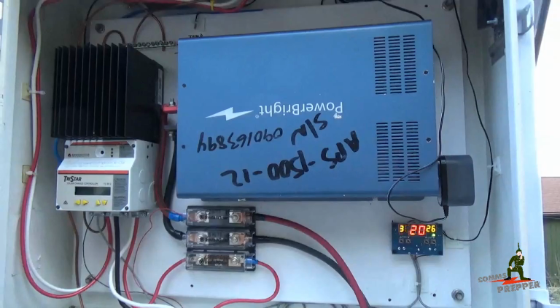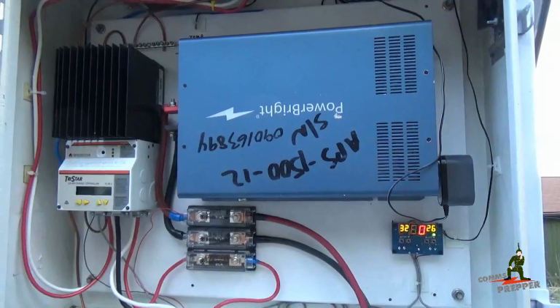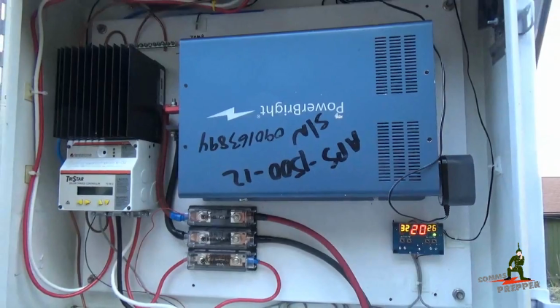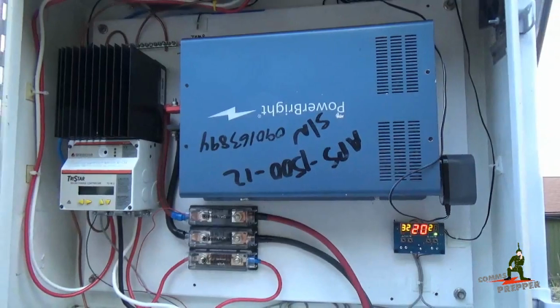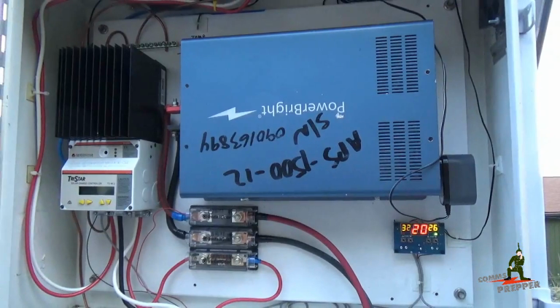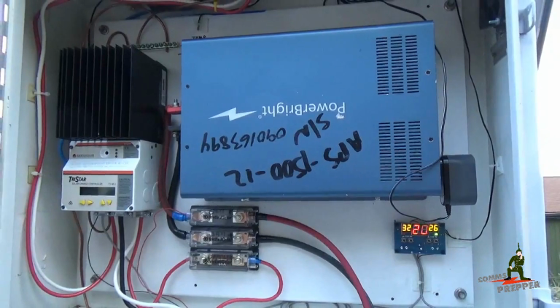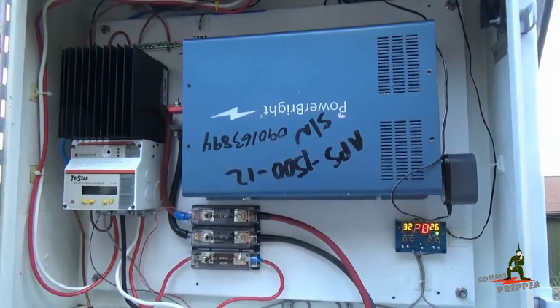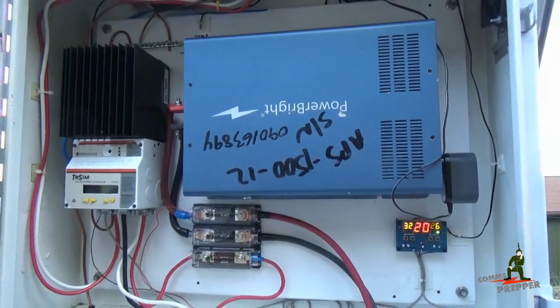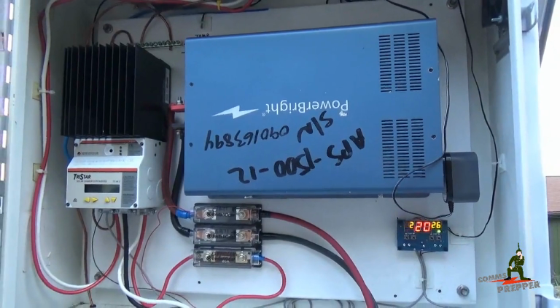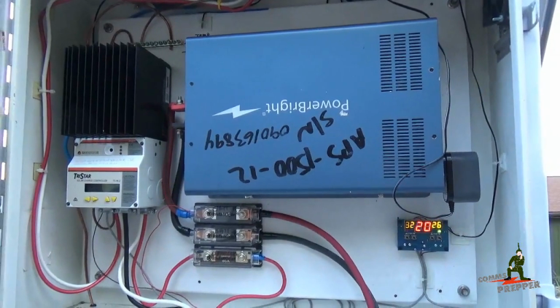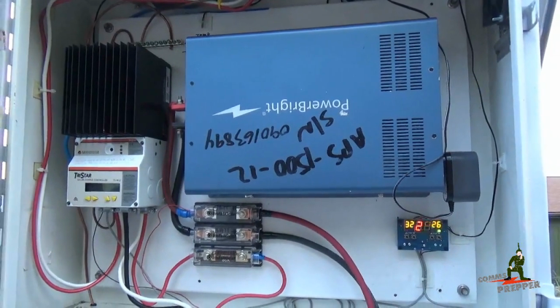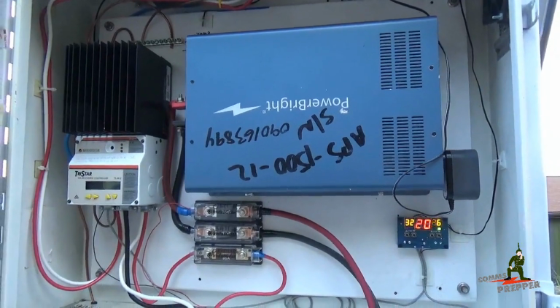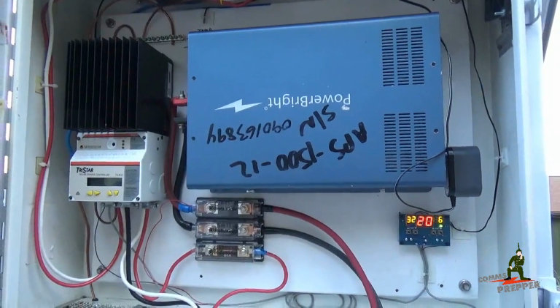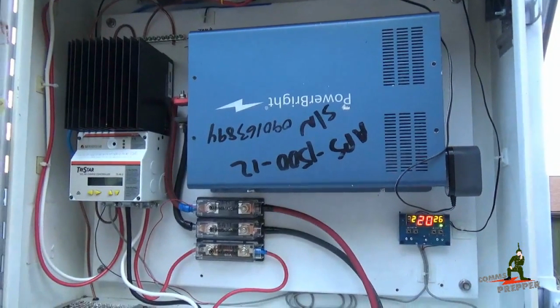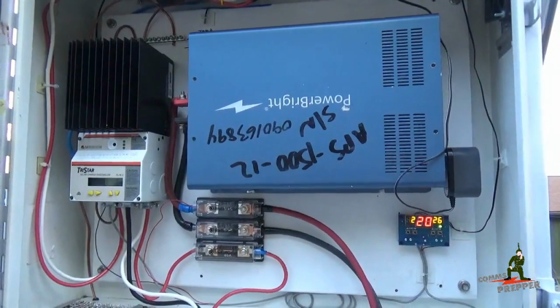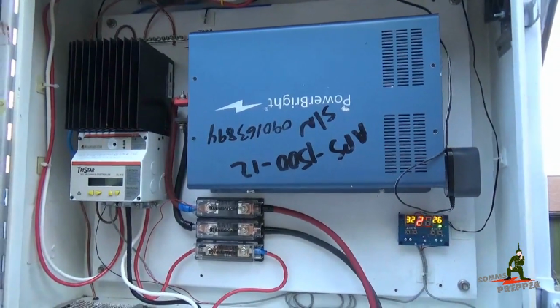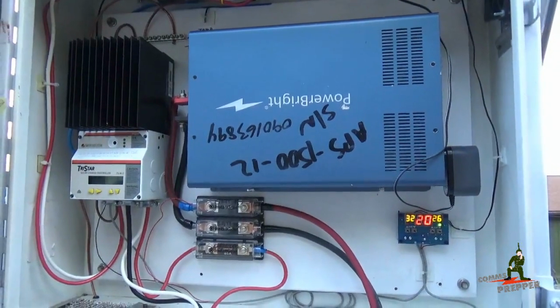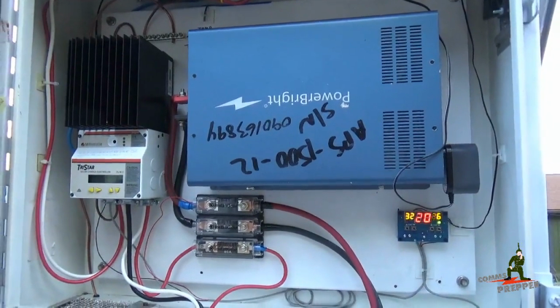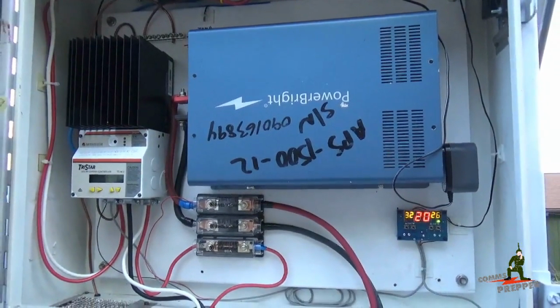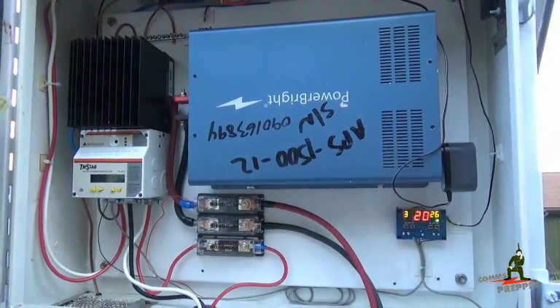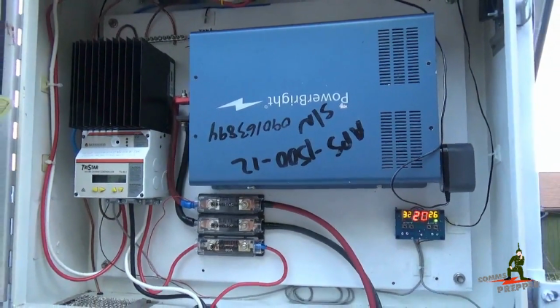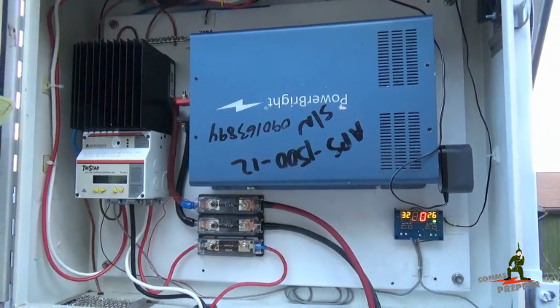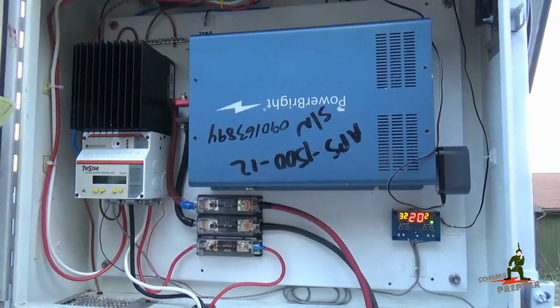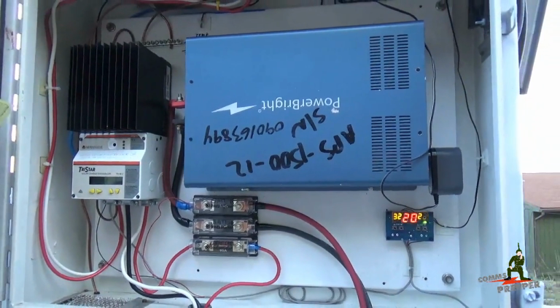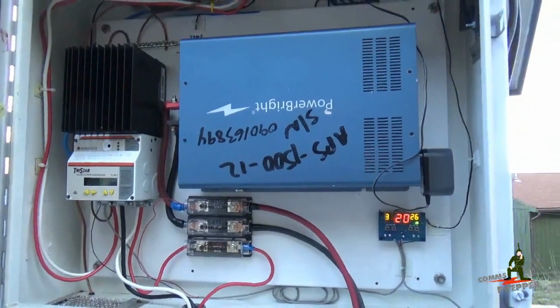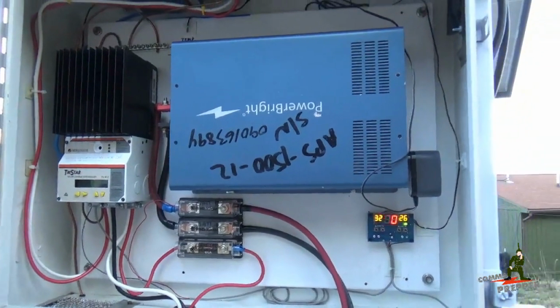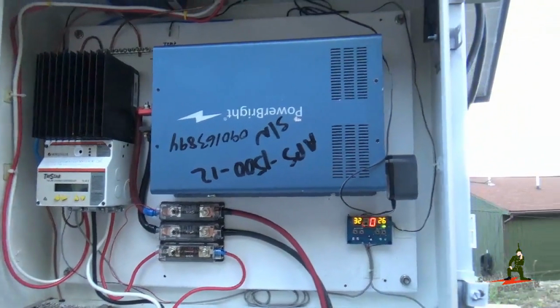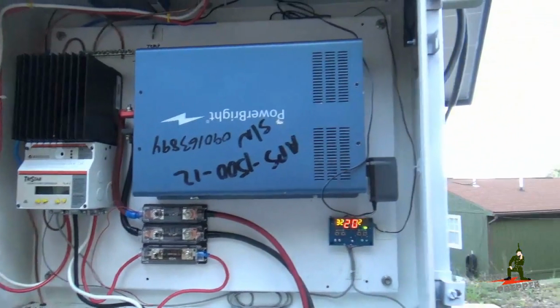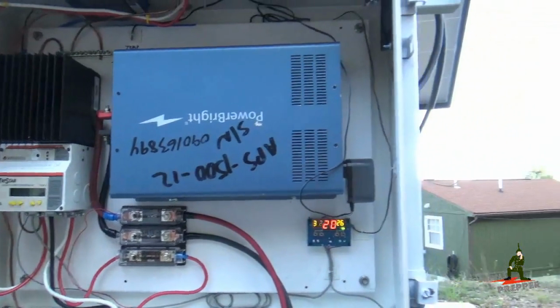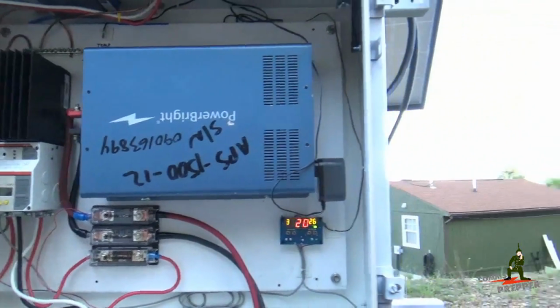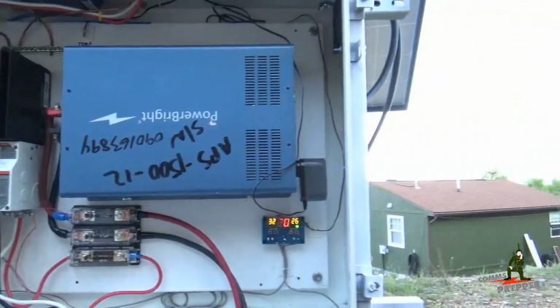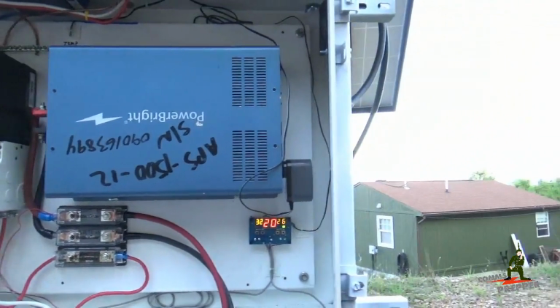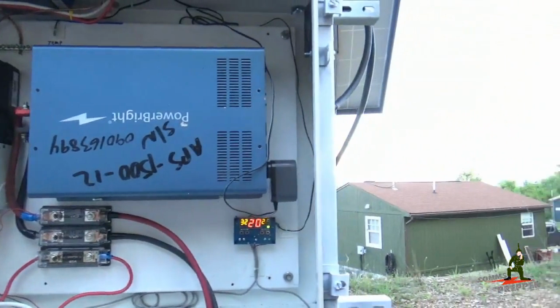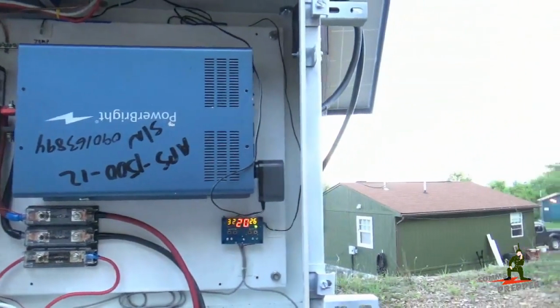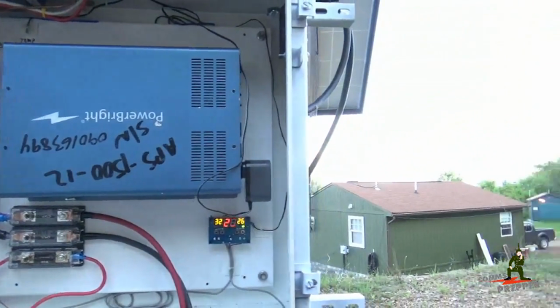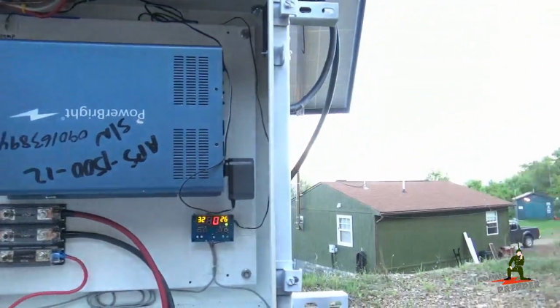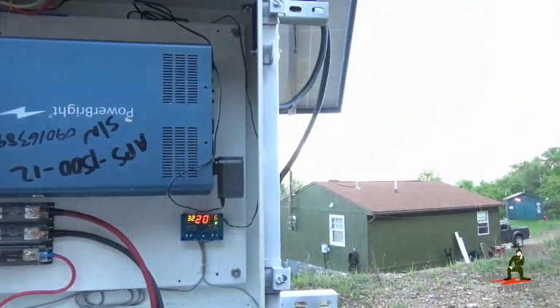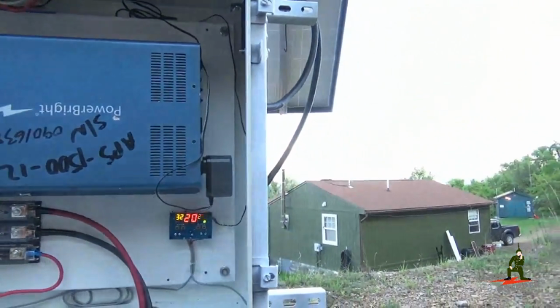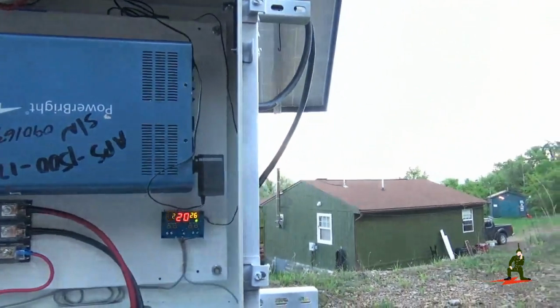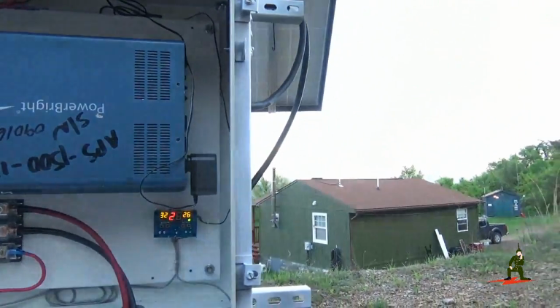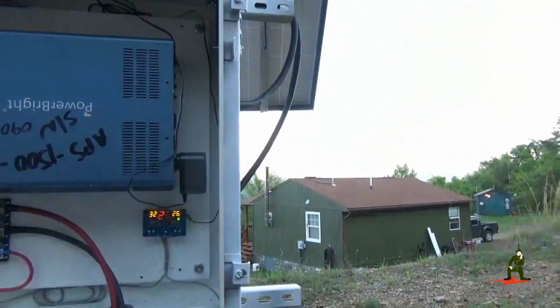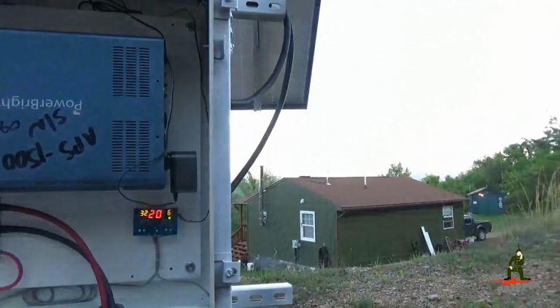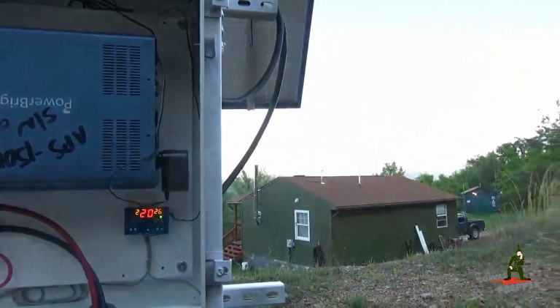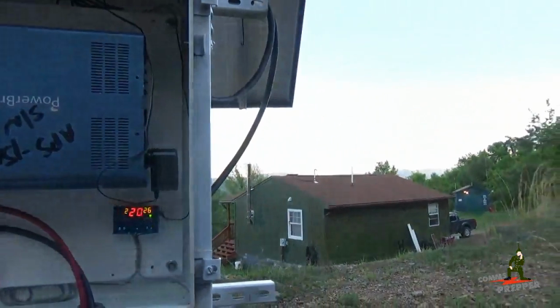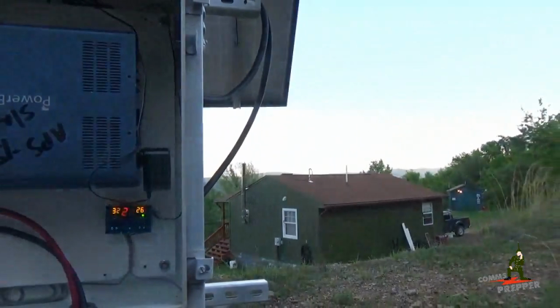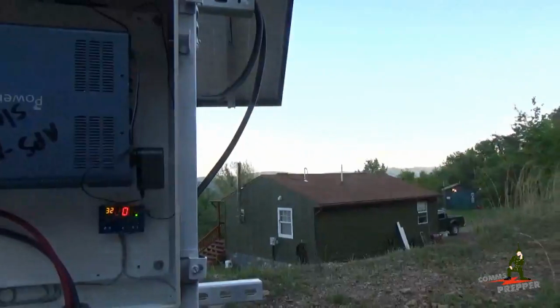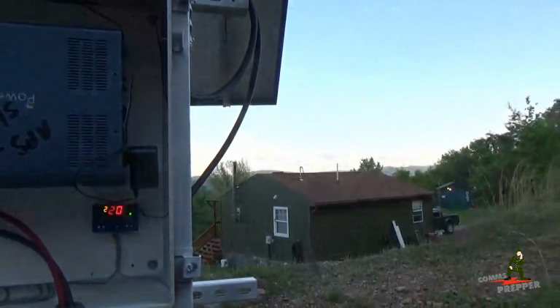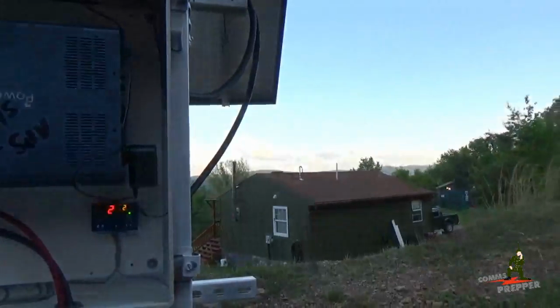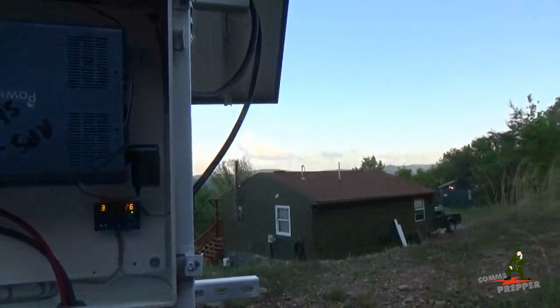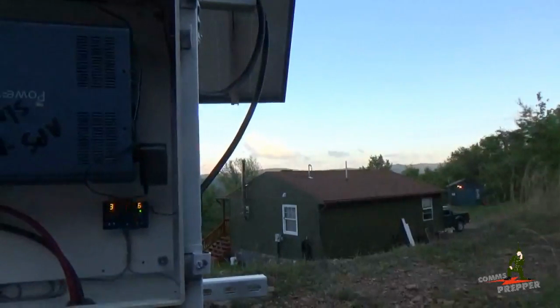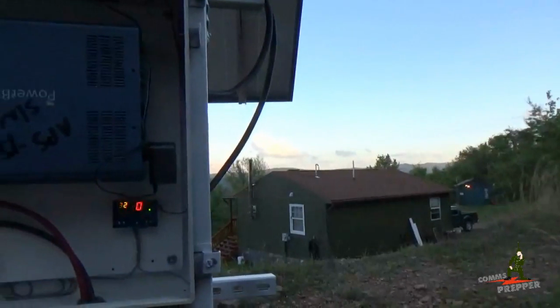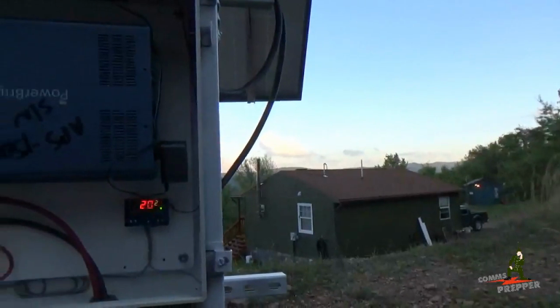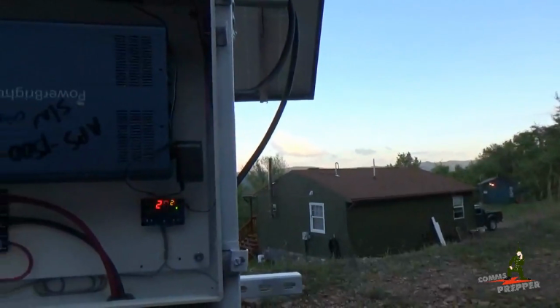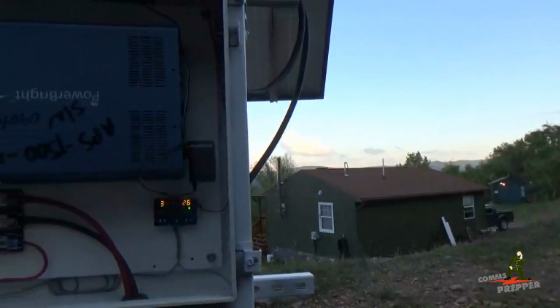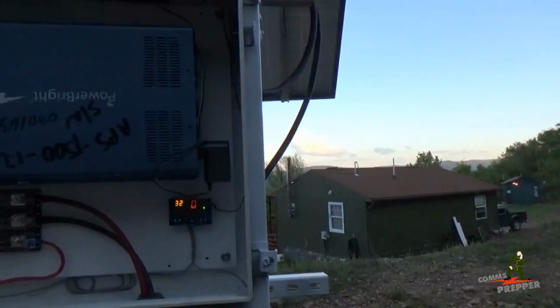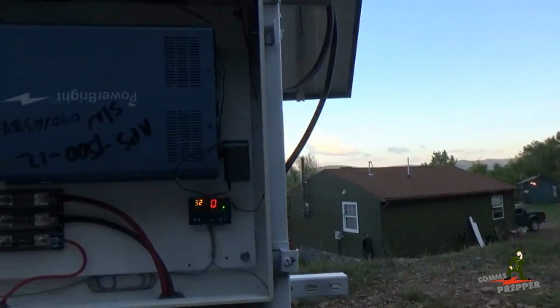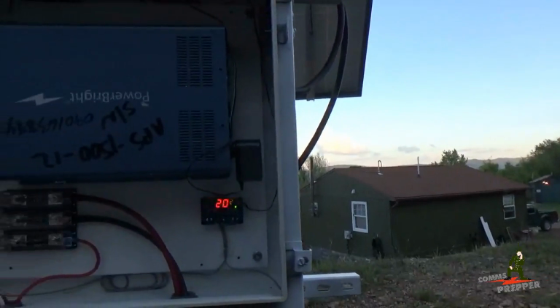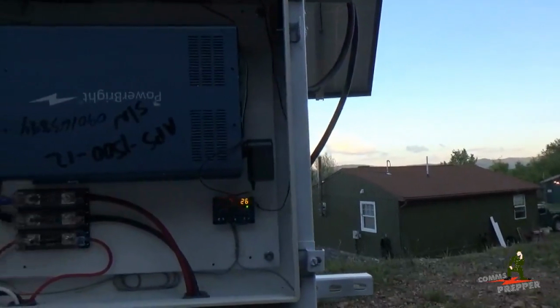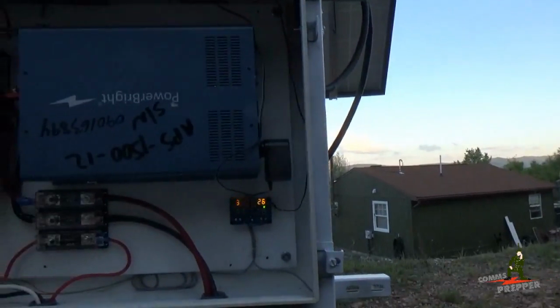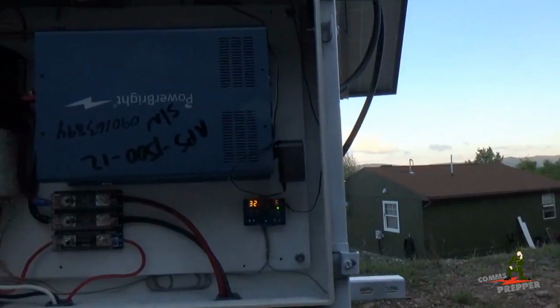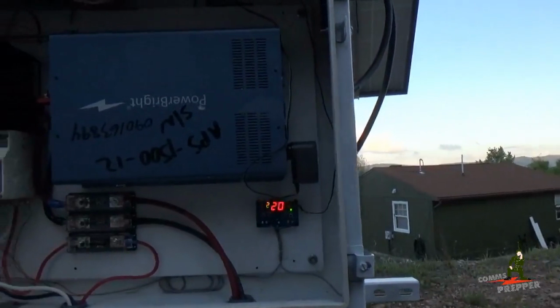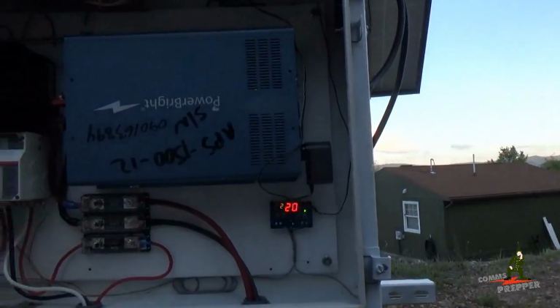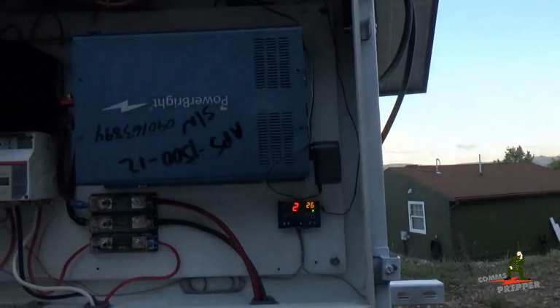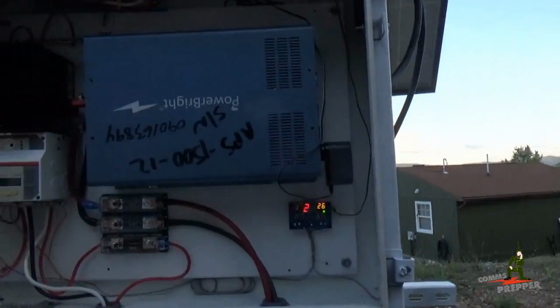Hello YouTube and Preppers, this is the Comms Prepper. I'm back out at the retreat putting some final touches on the off-grid solar power project here.